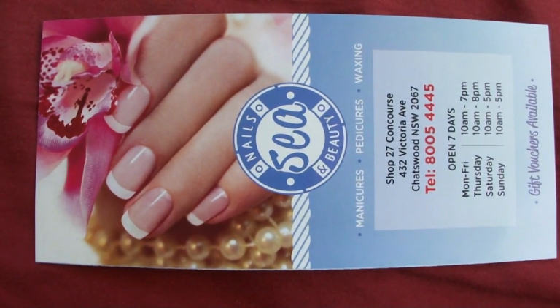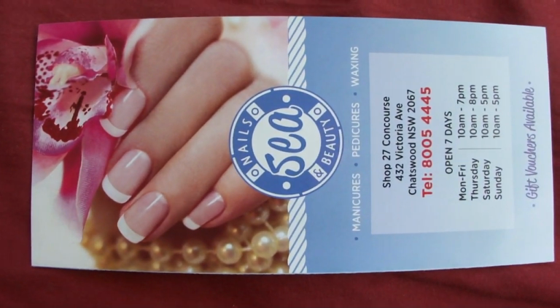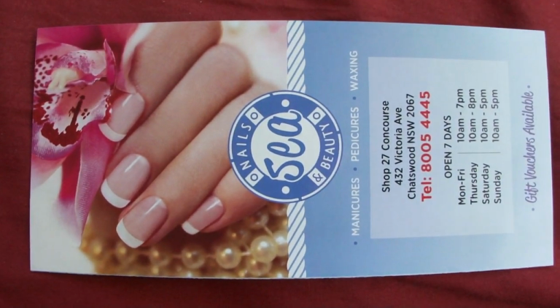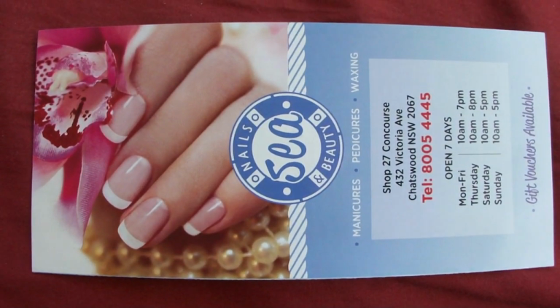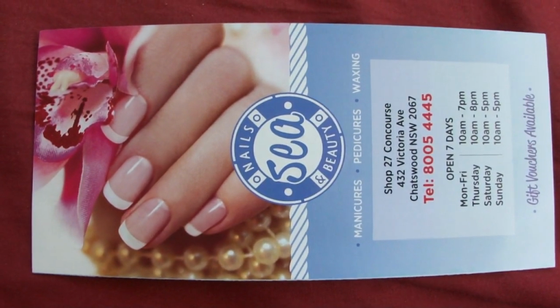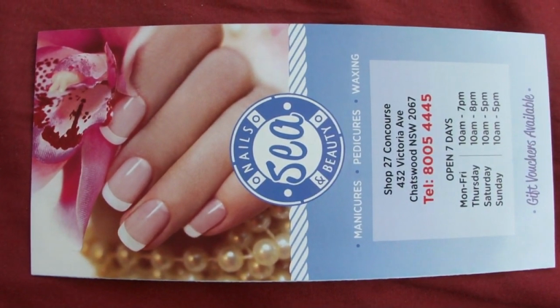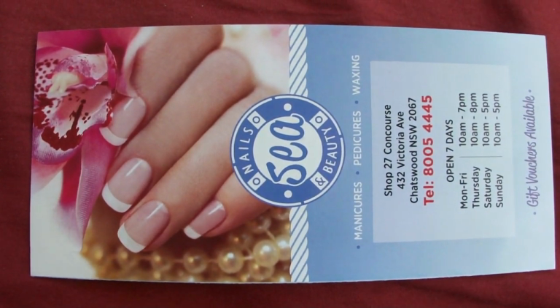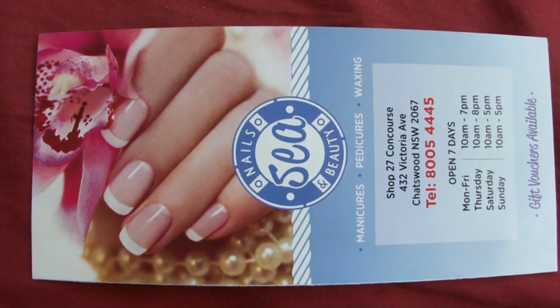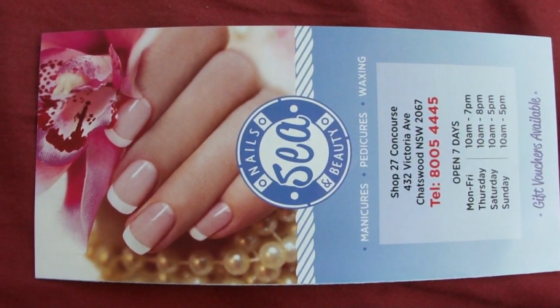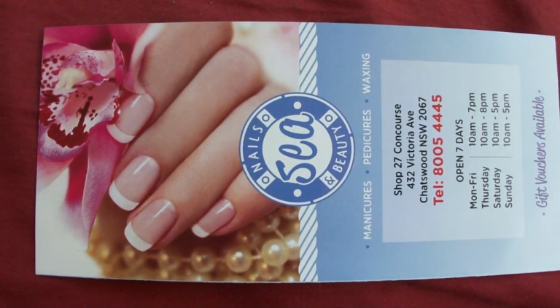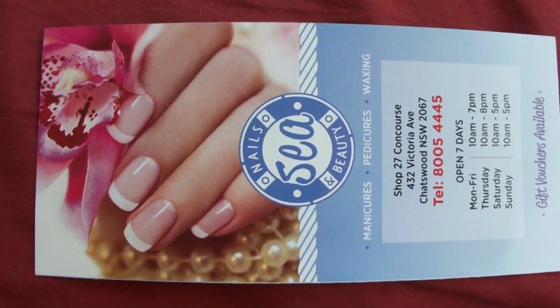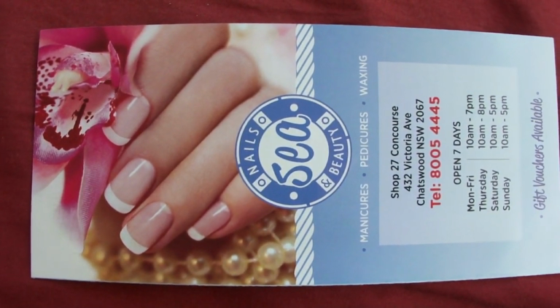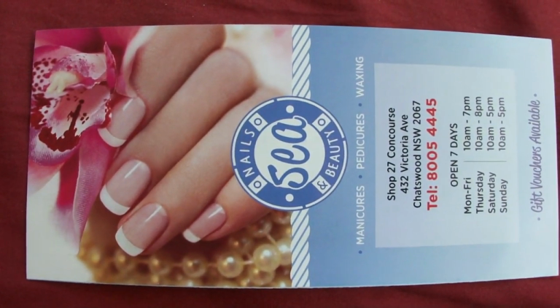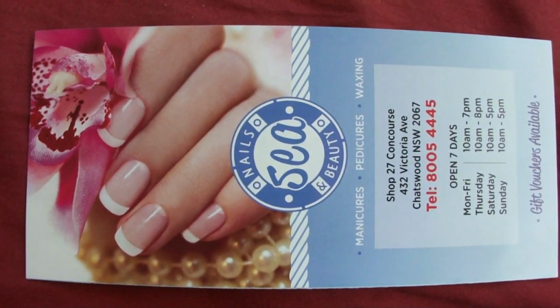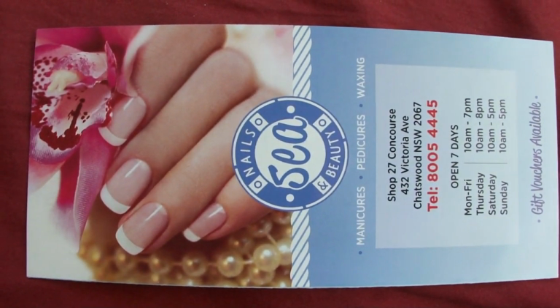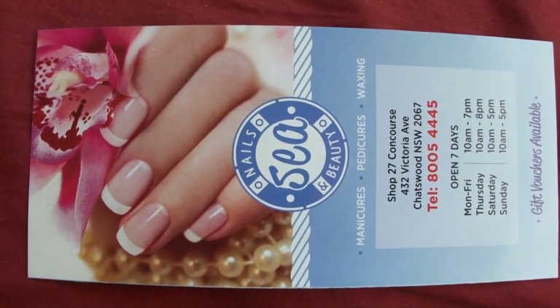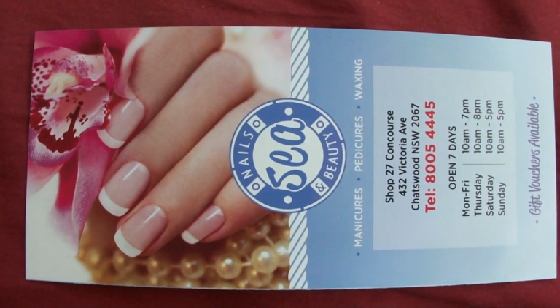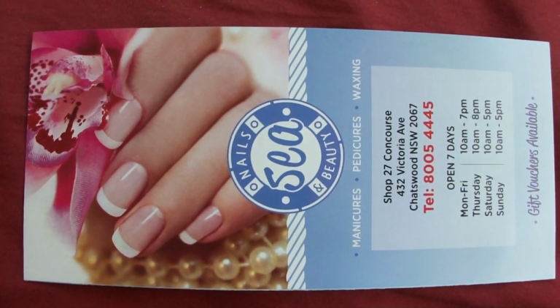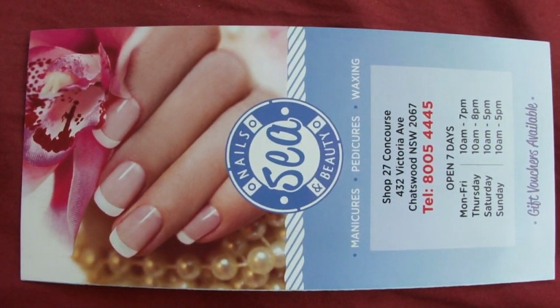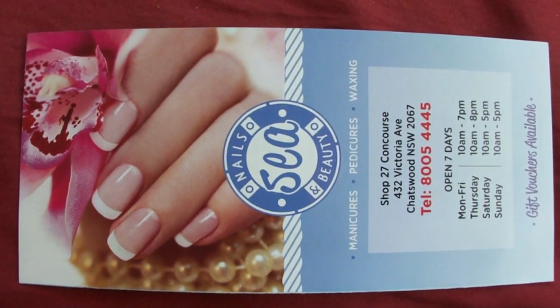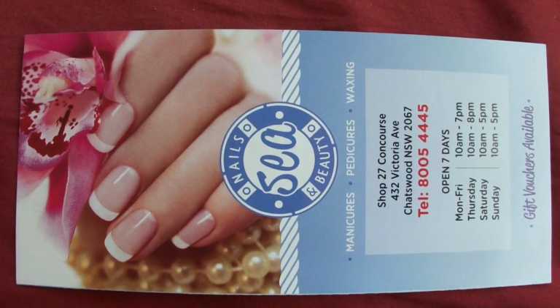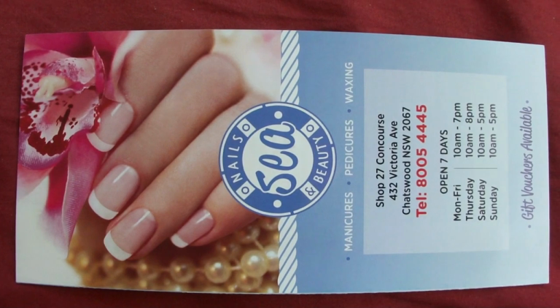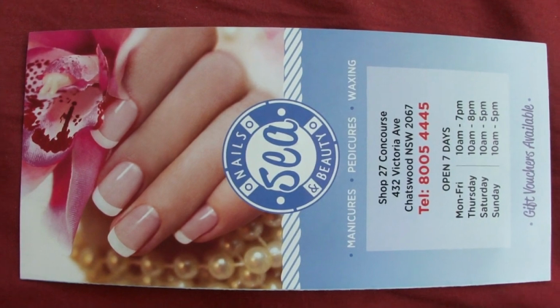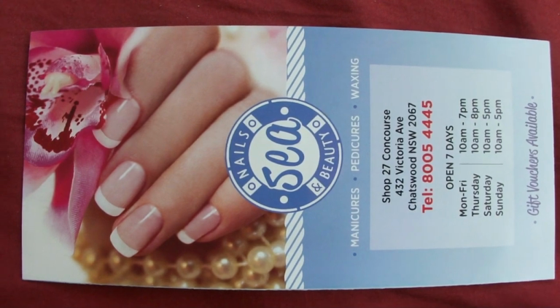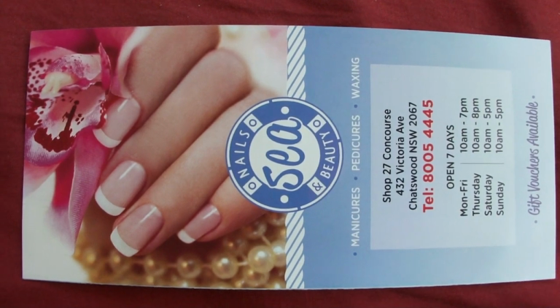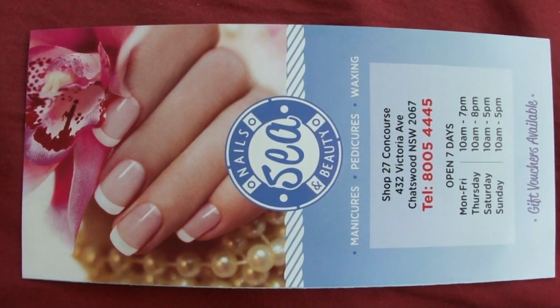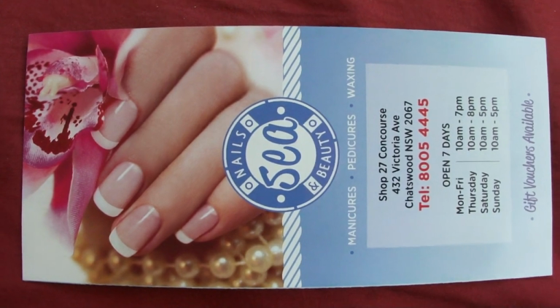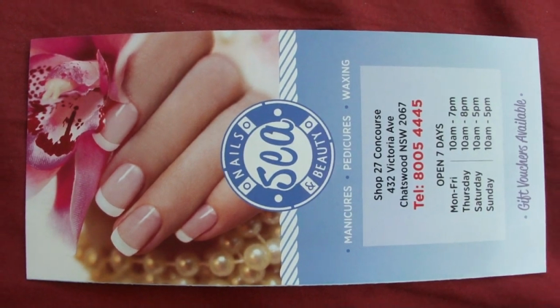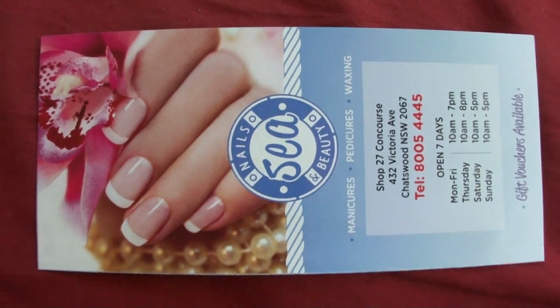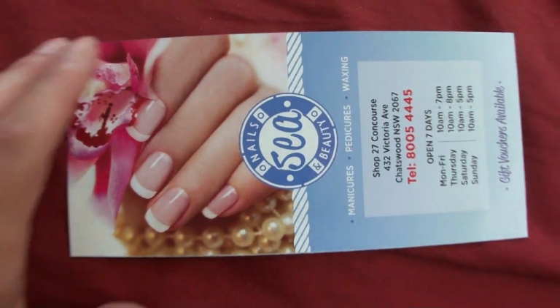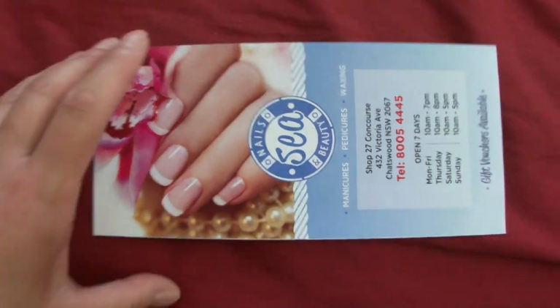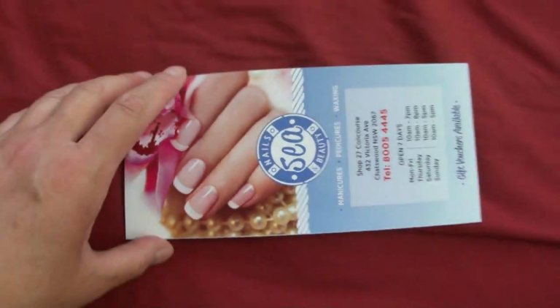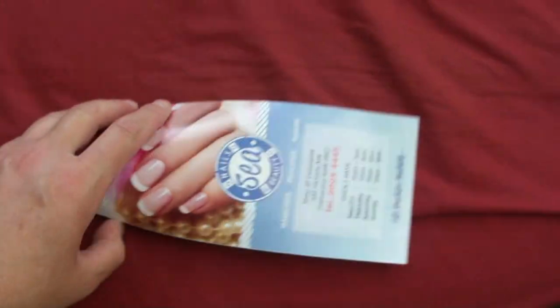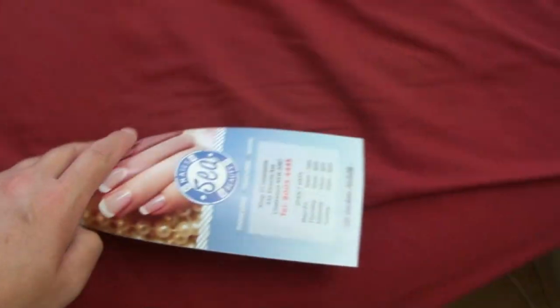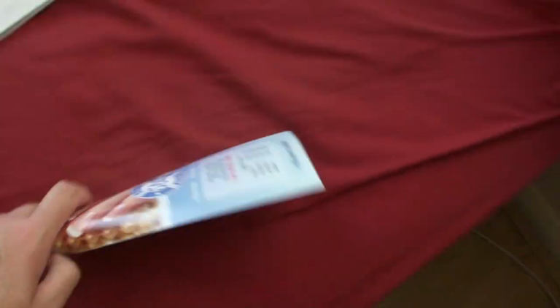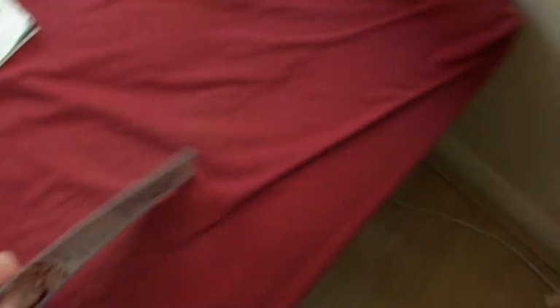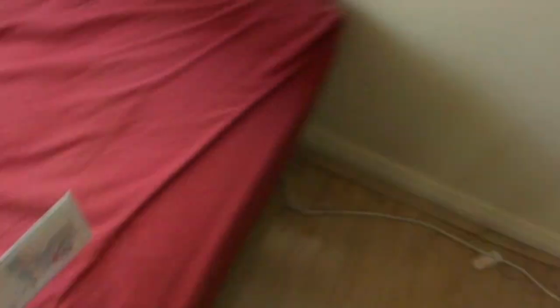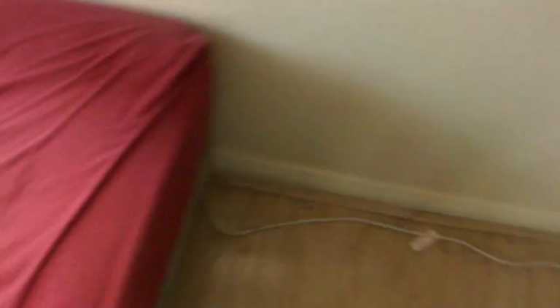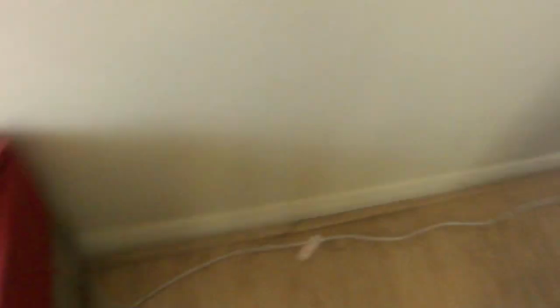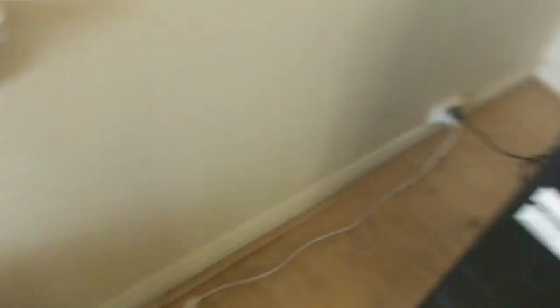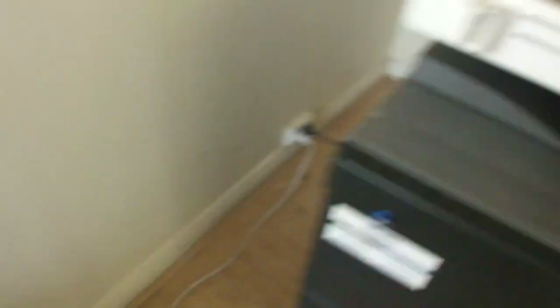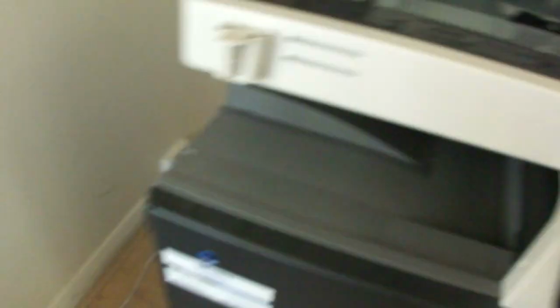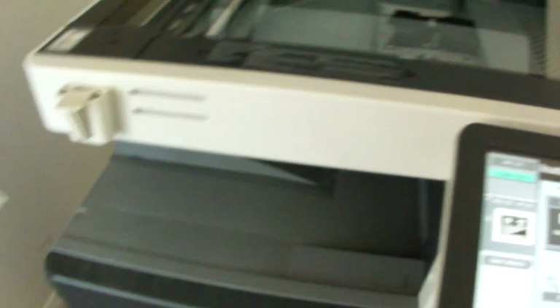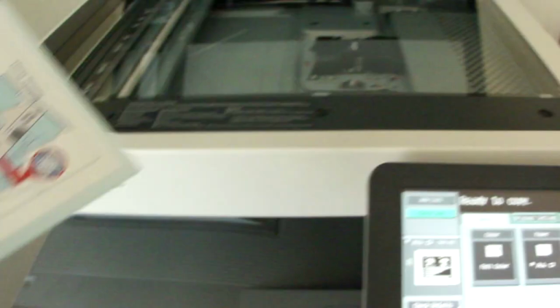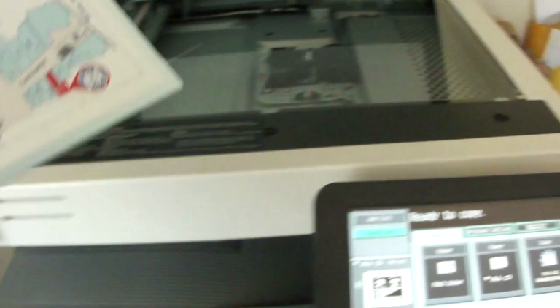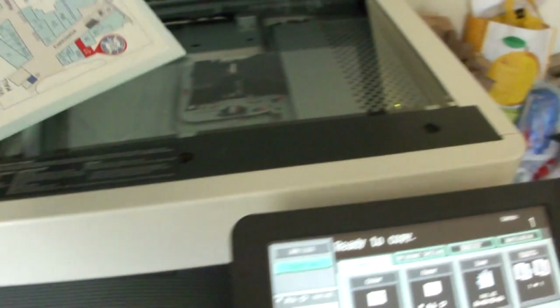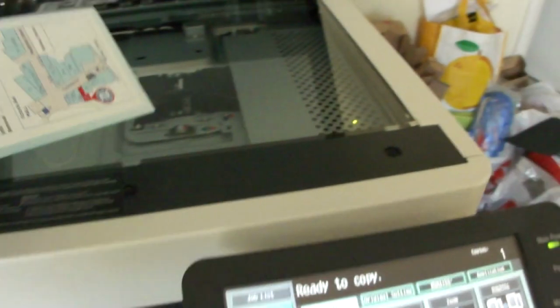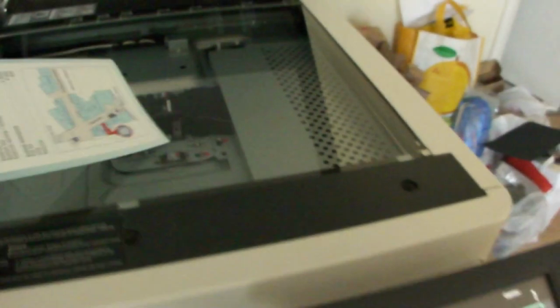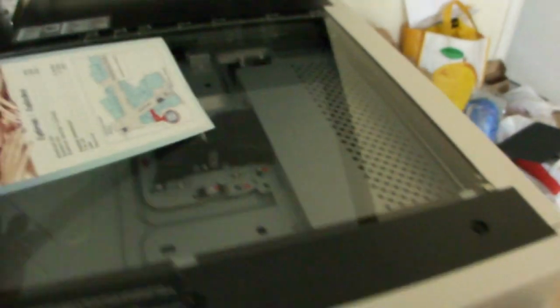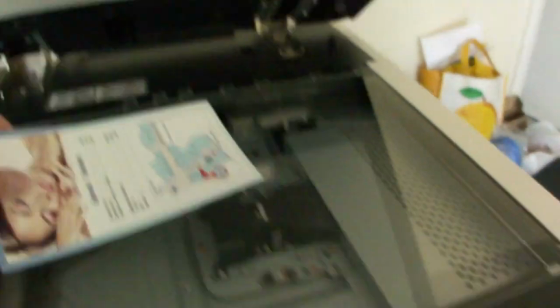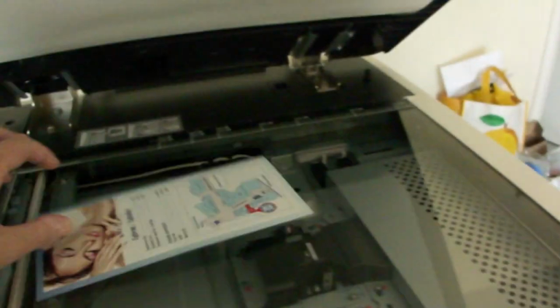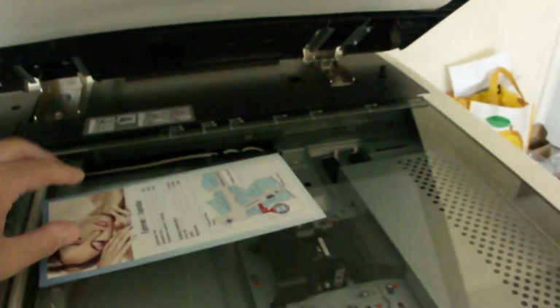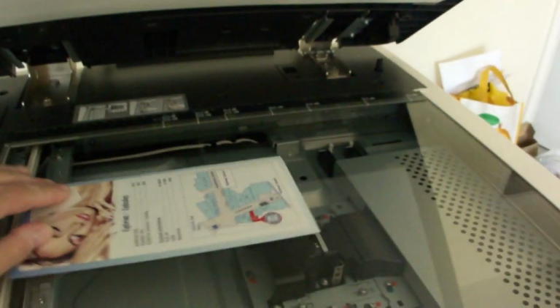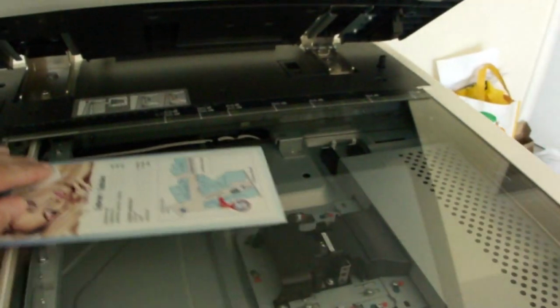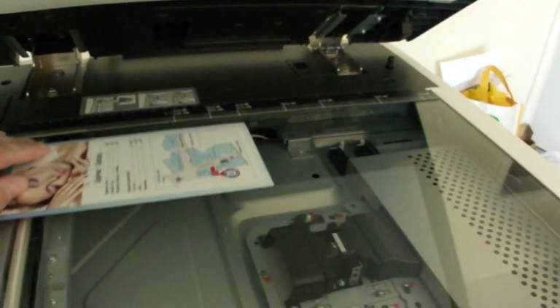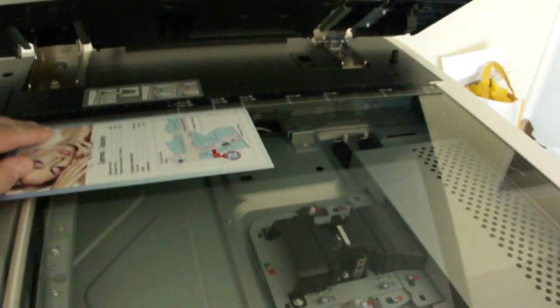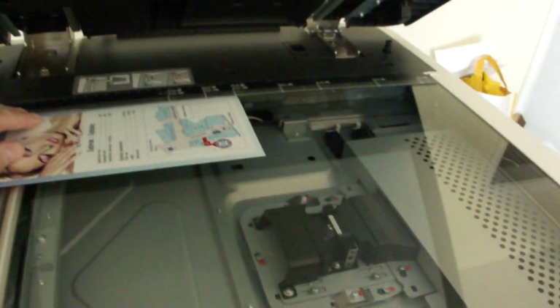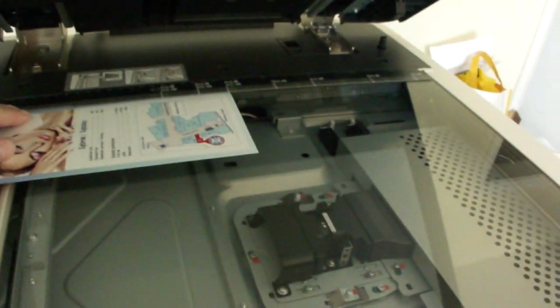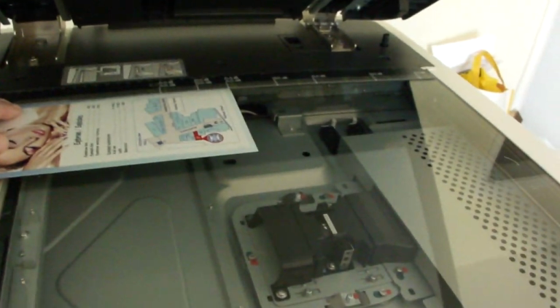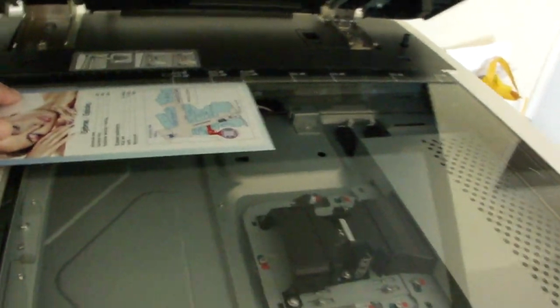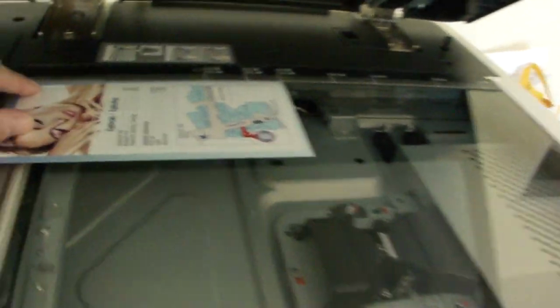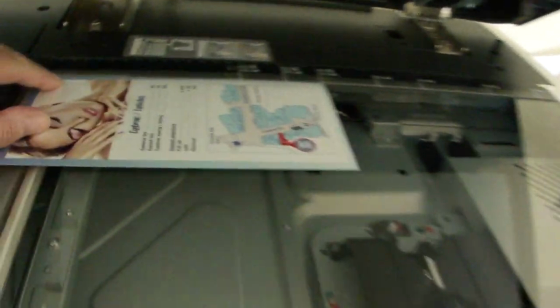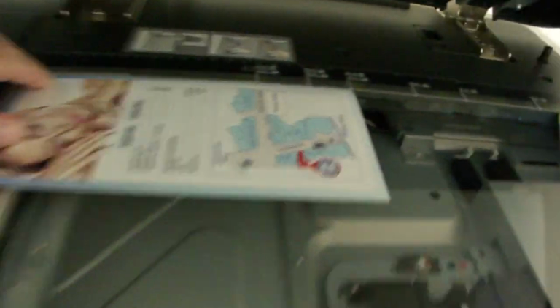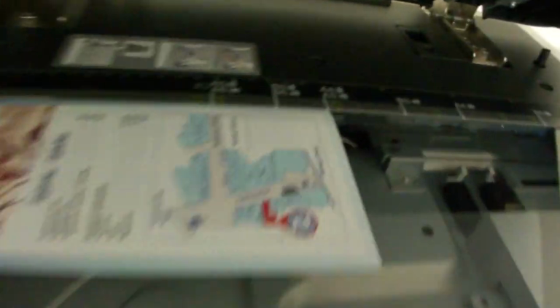Nails, beauty — they've decided on a nautical theme for their business. Let's see how this looks.